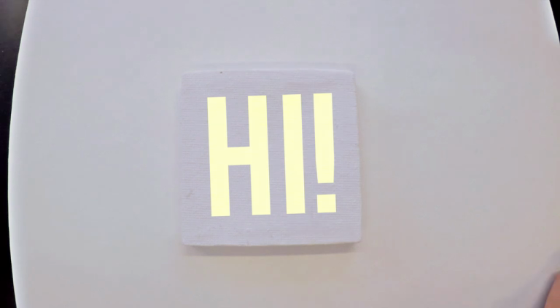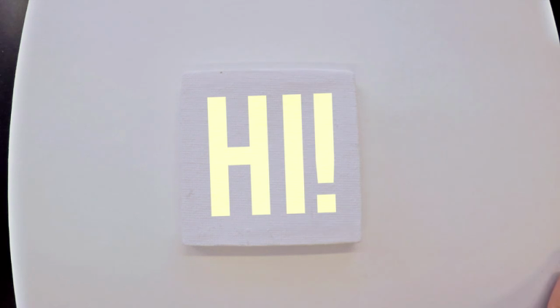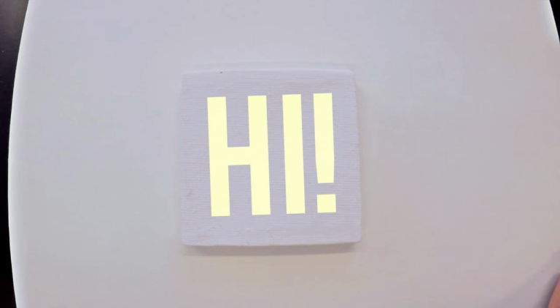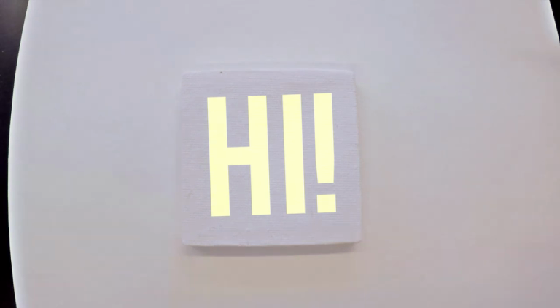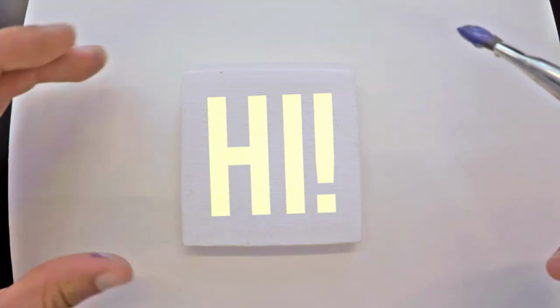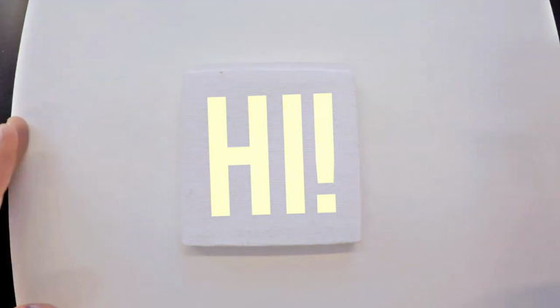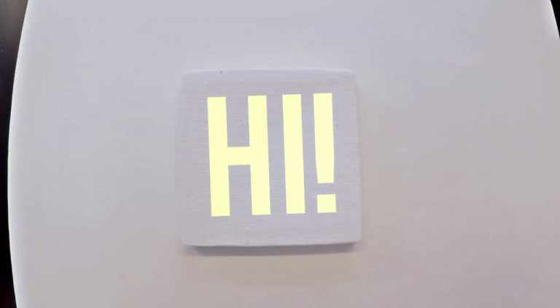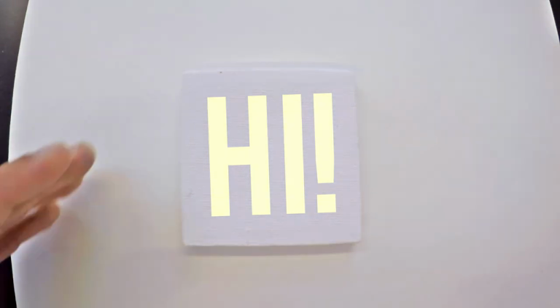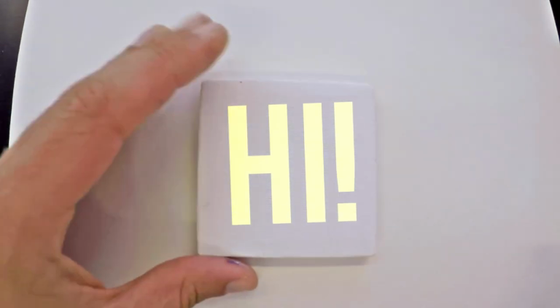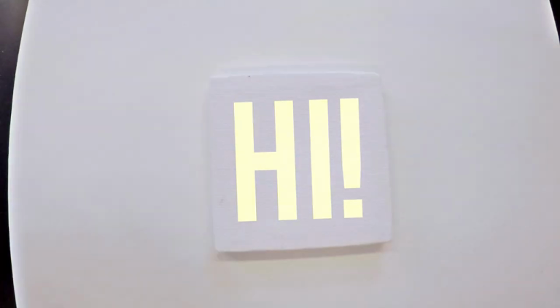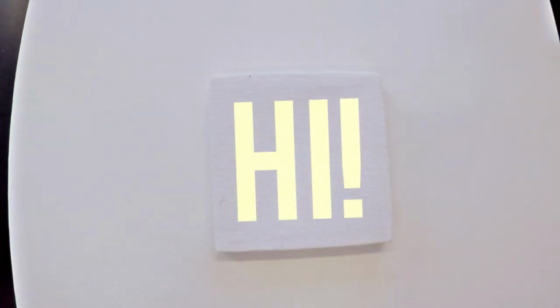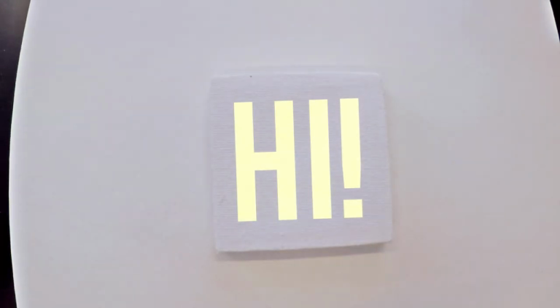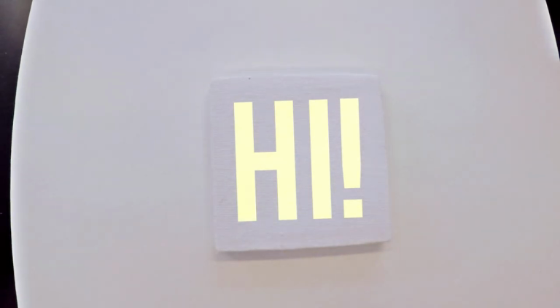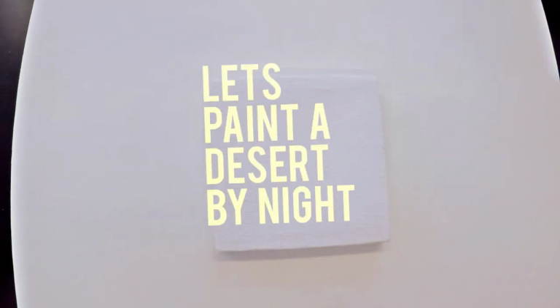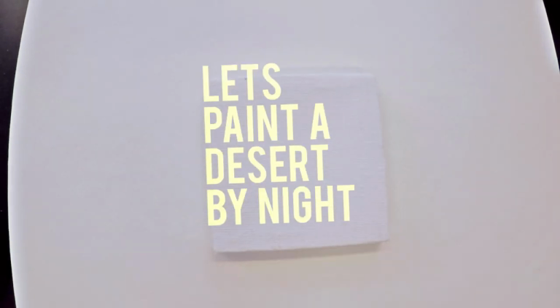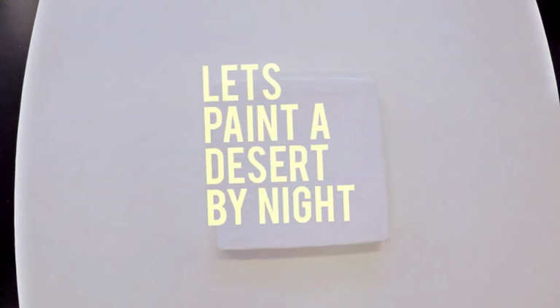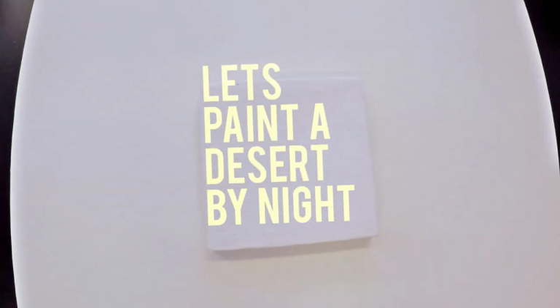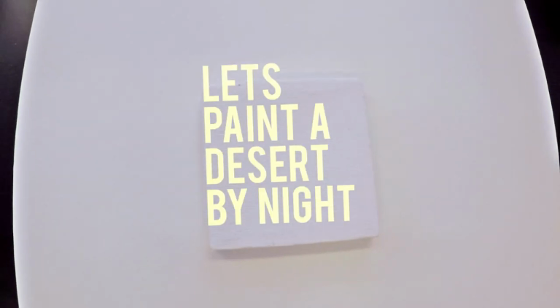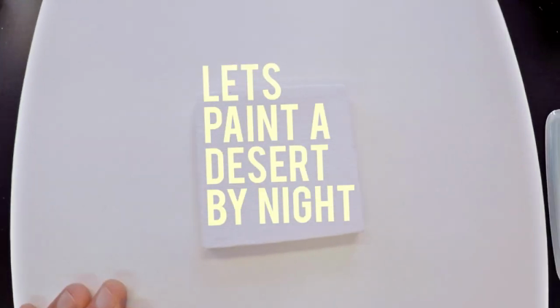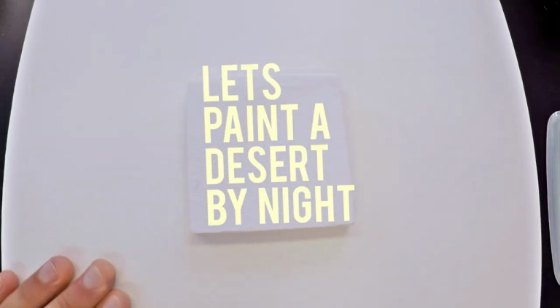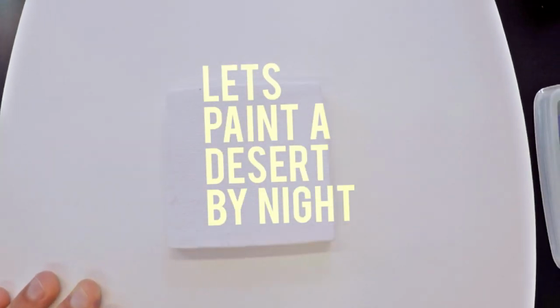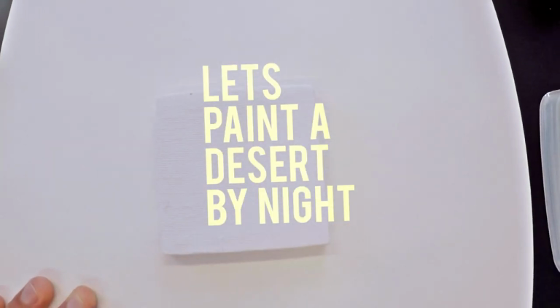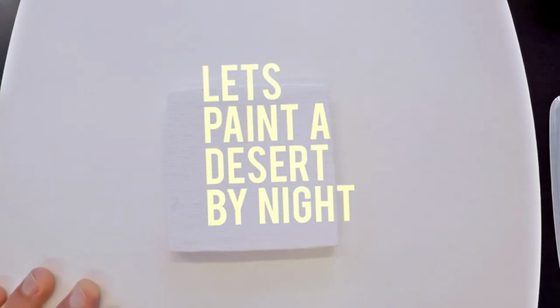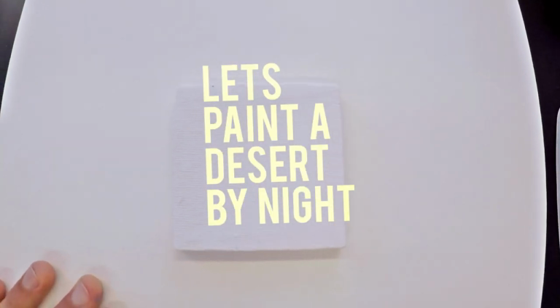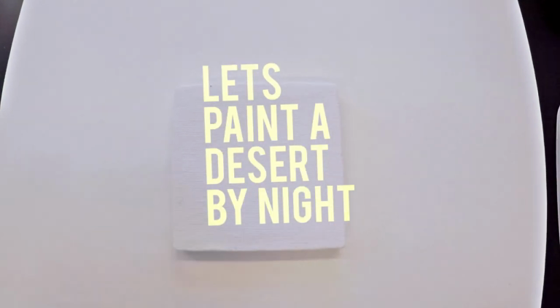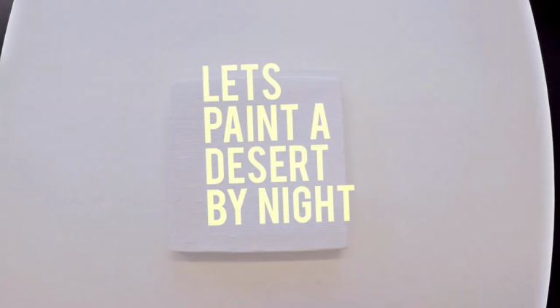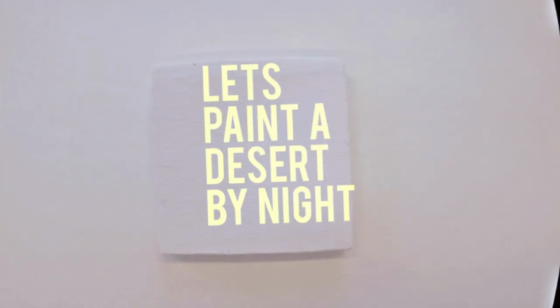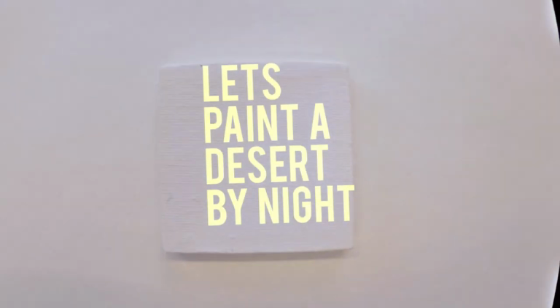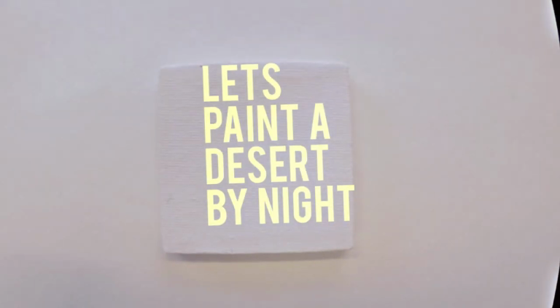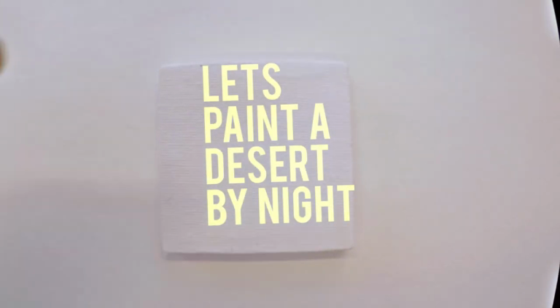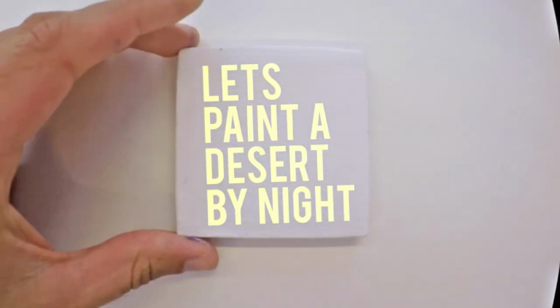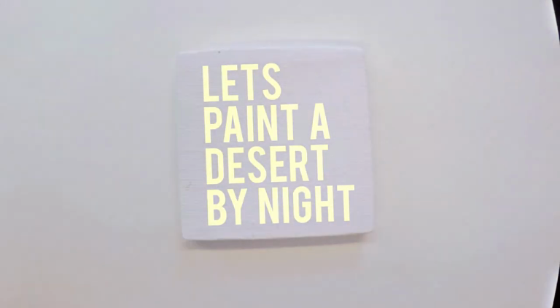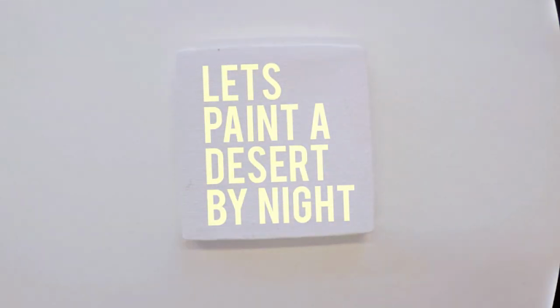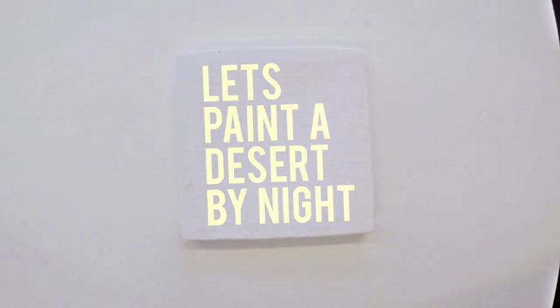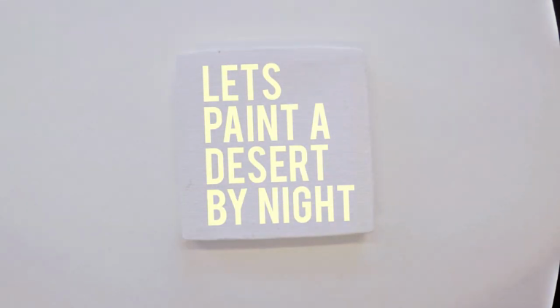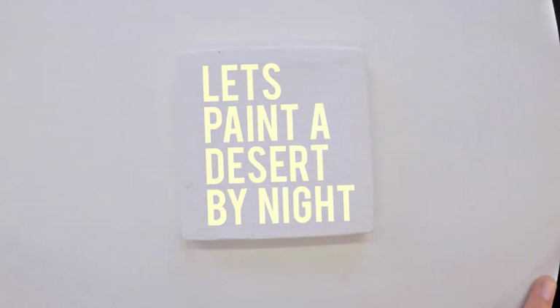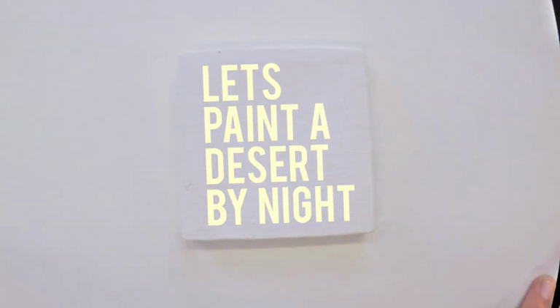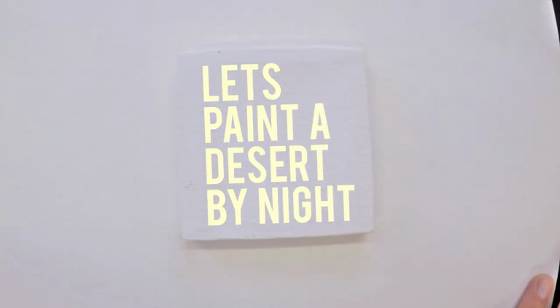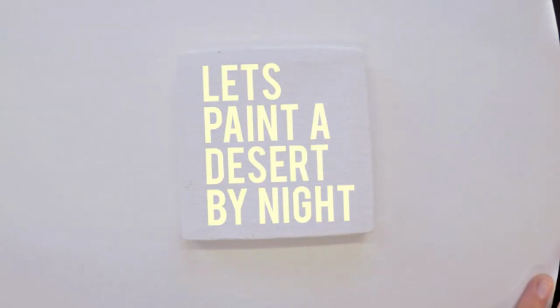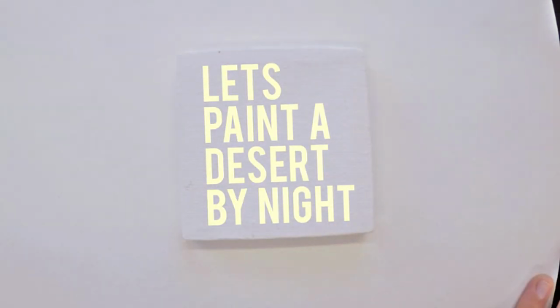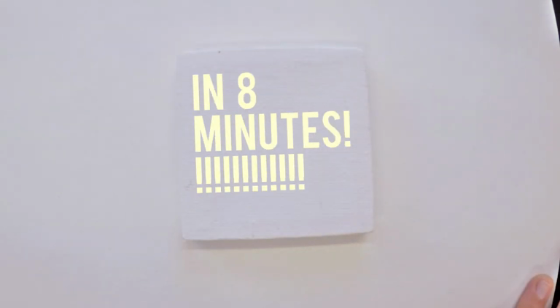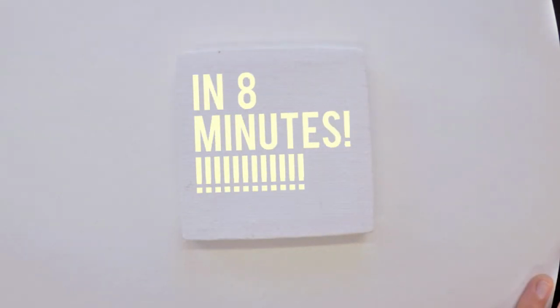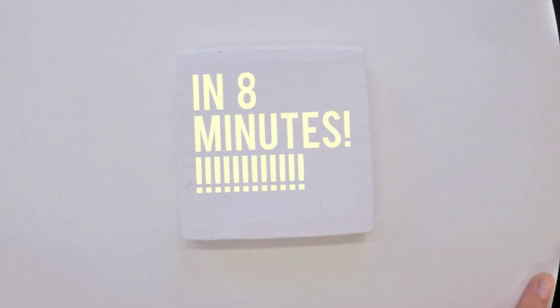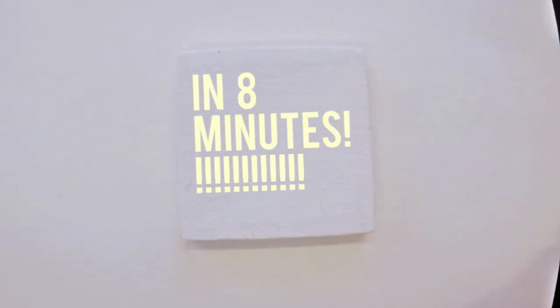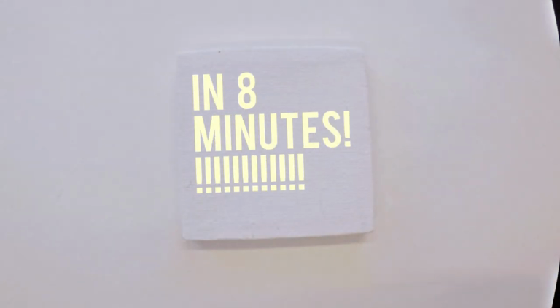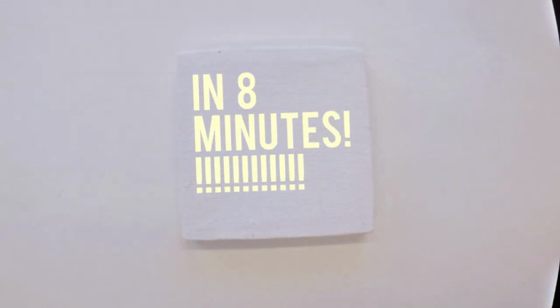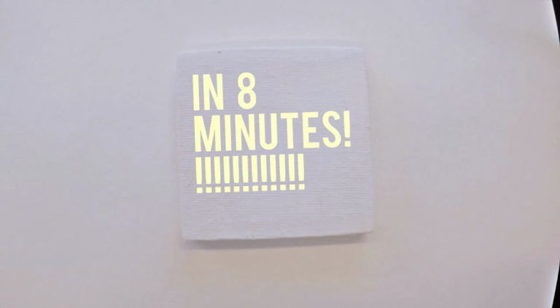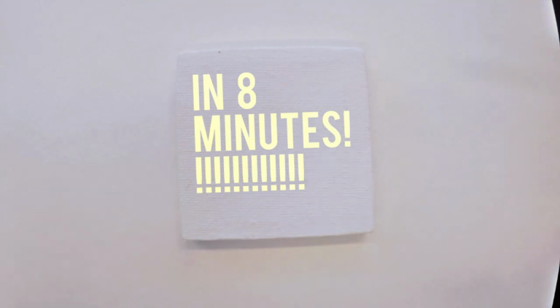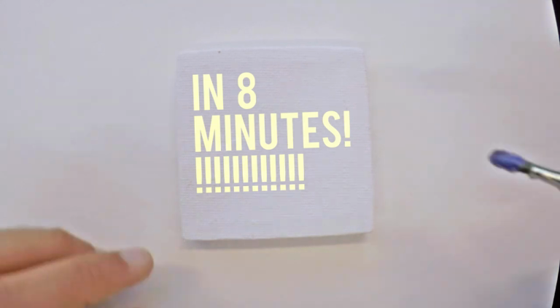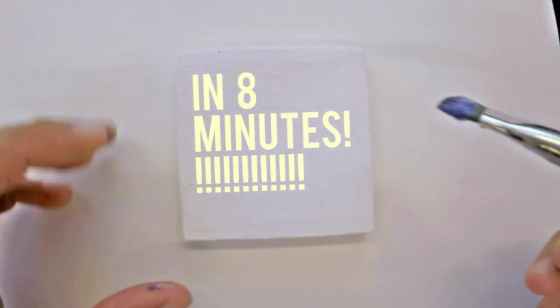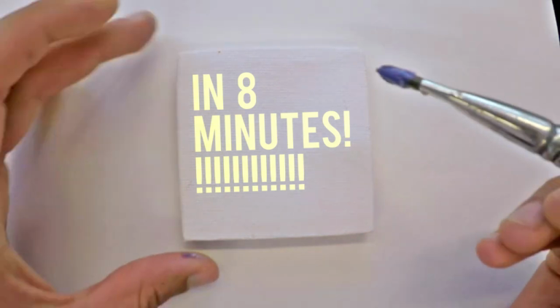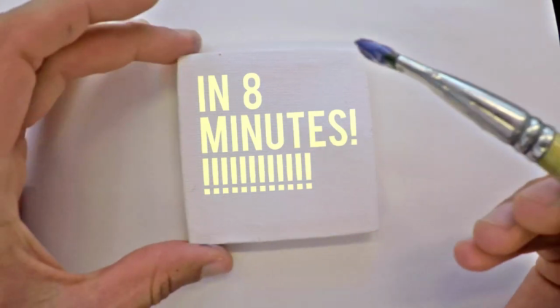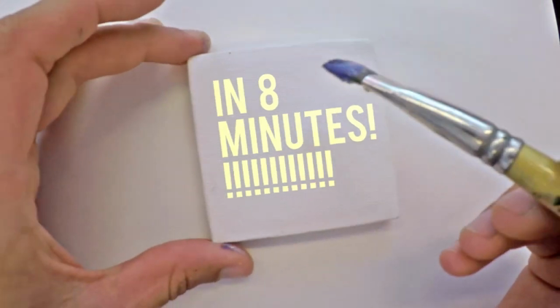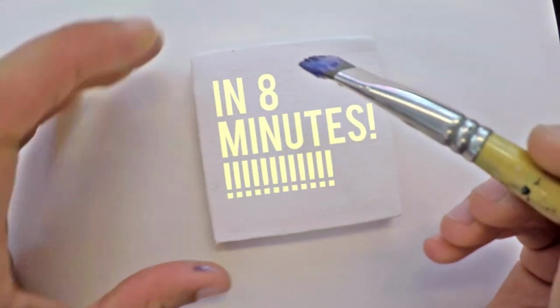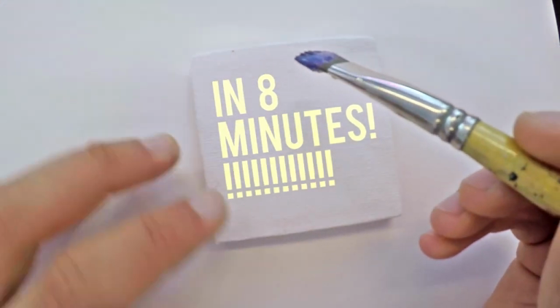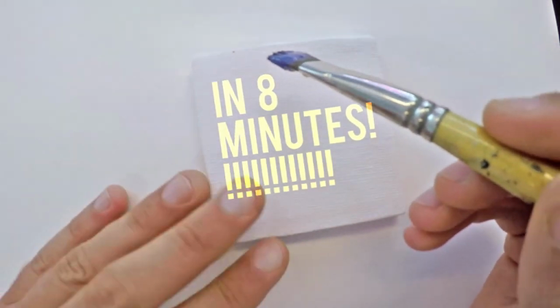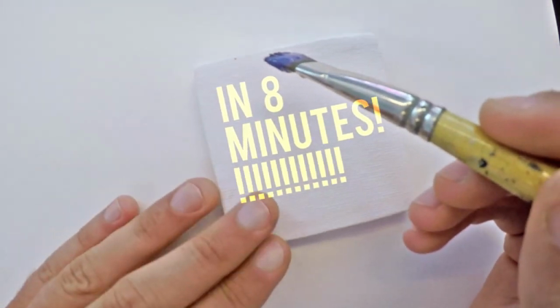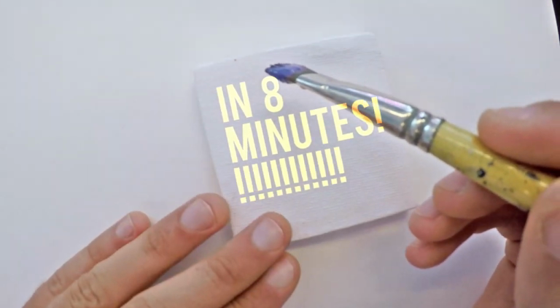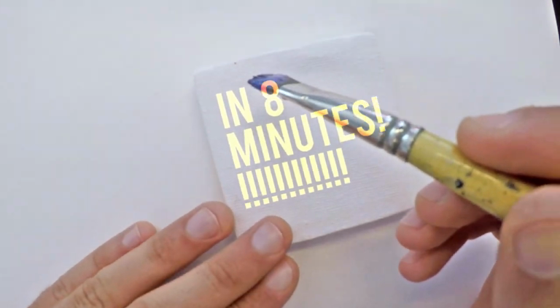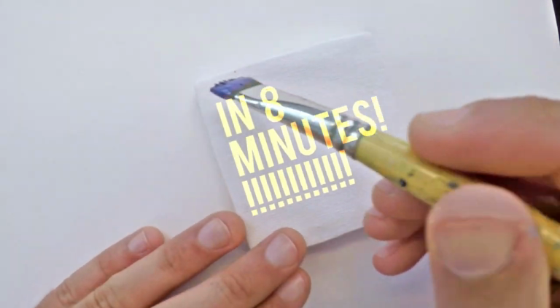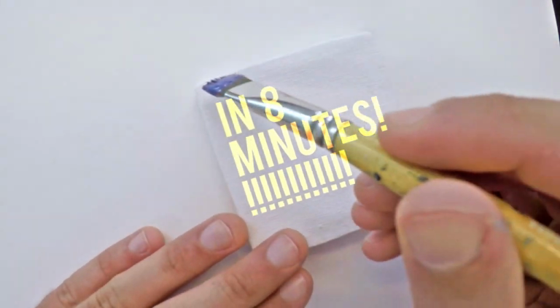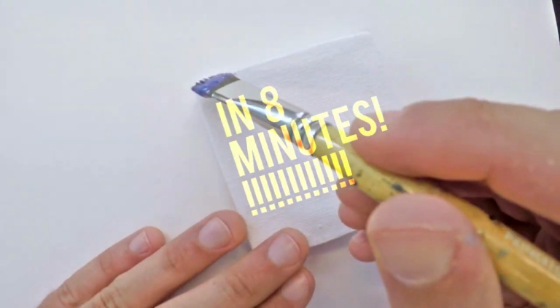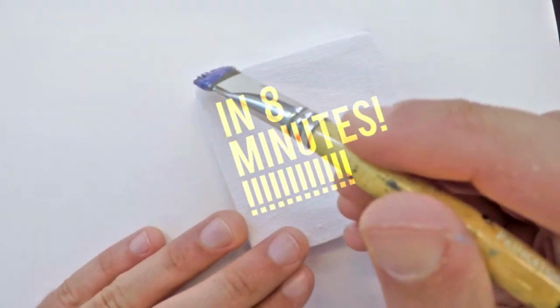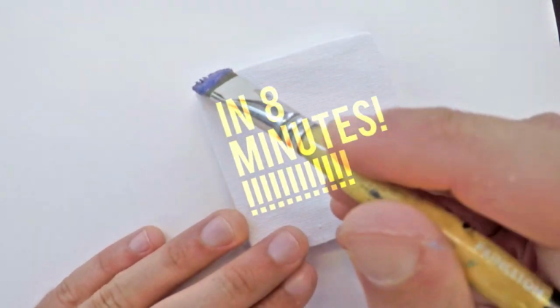Hey, hello everybody! Welcome to episode 4 of the super mini tiny landscape paintings in acrylics.